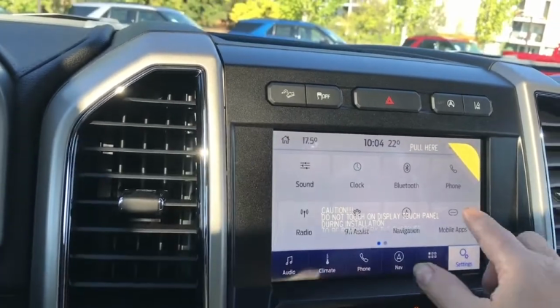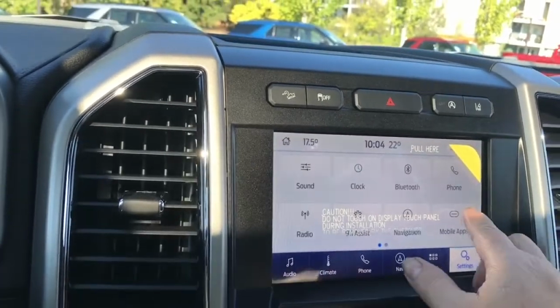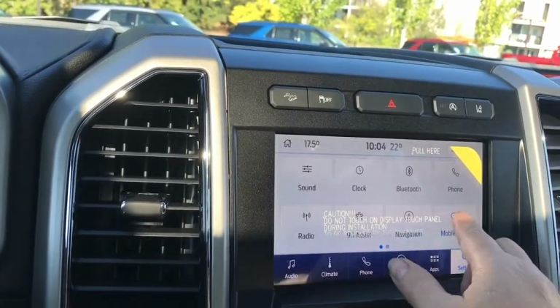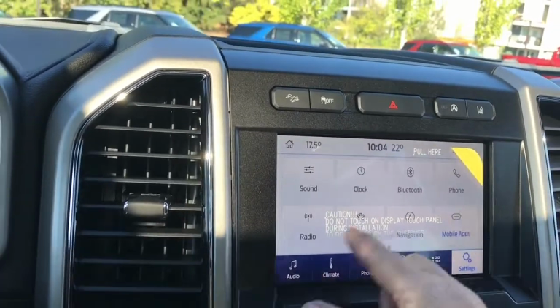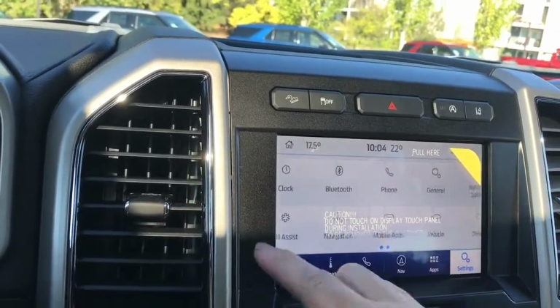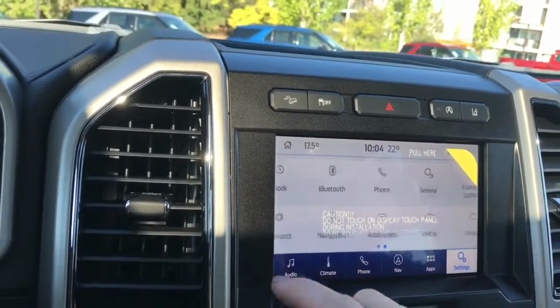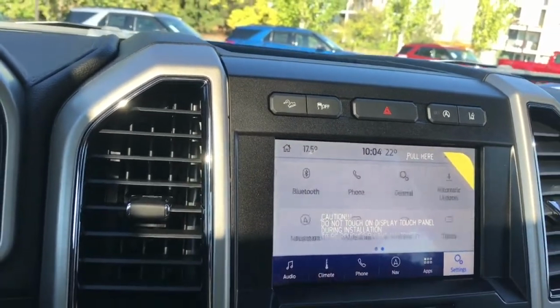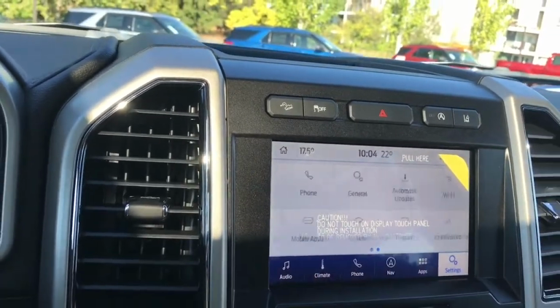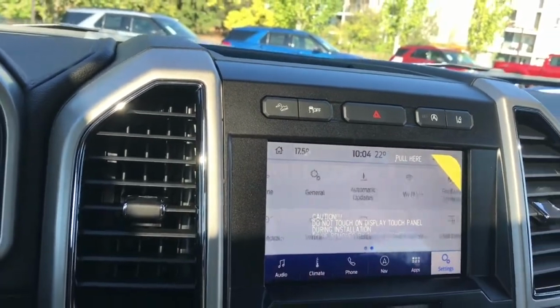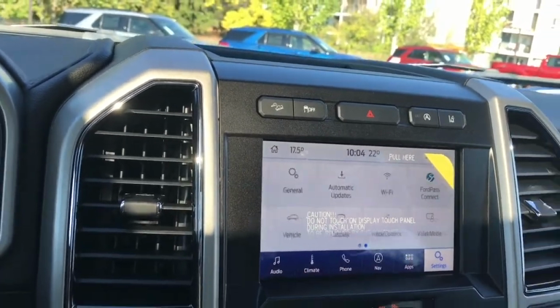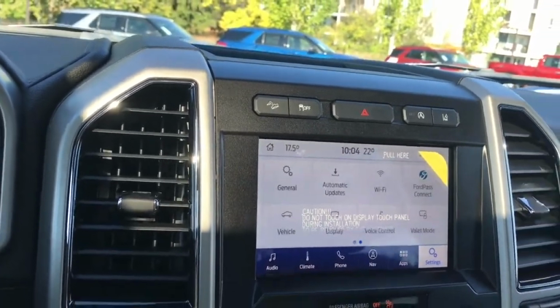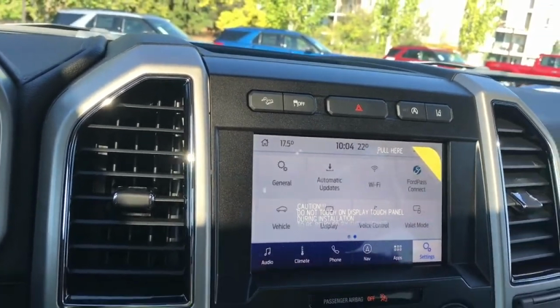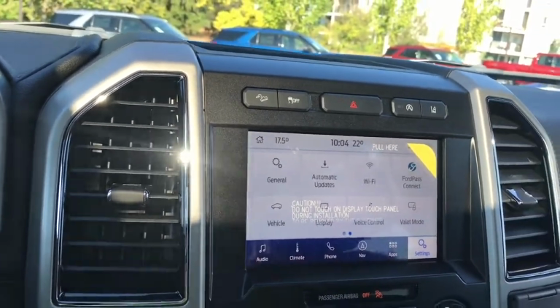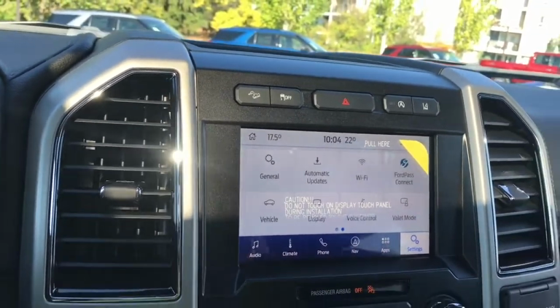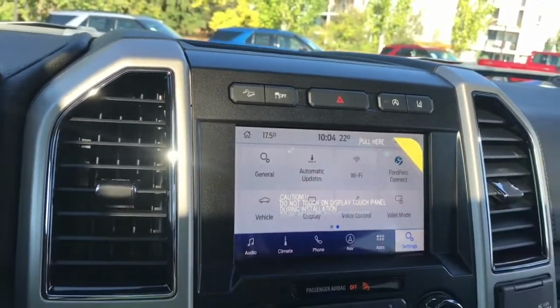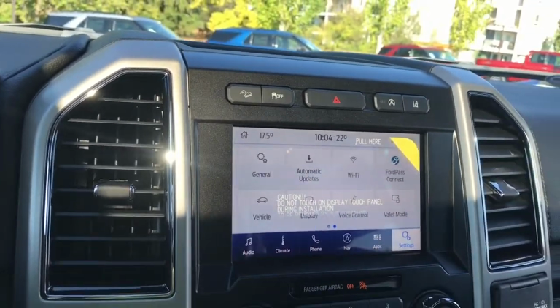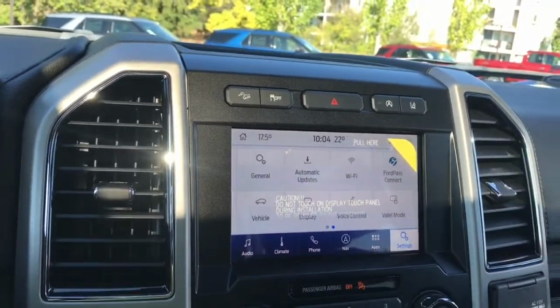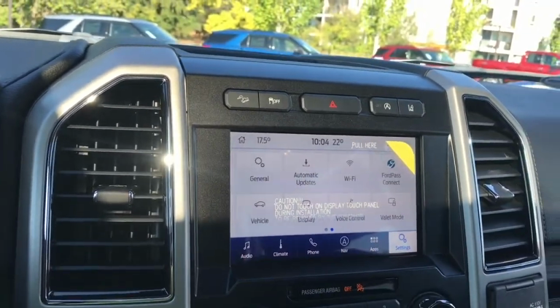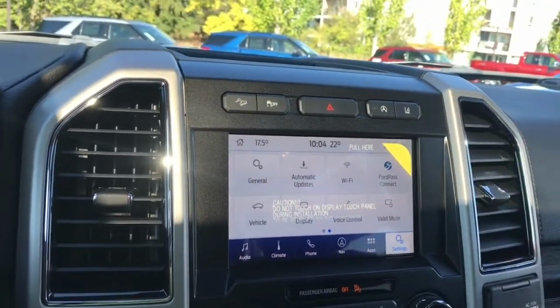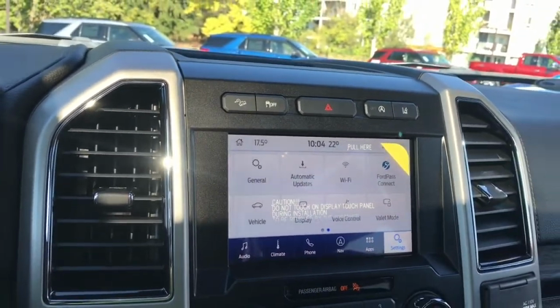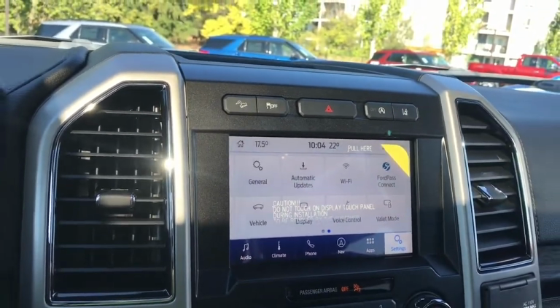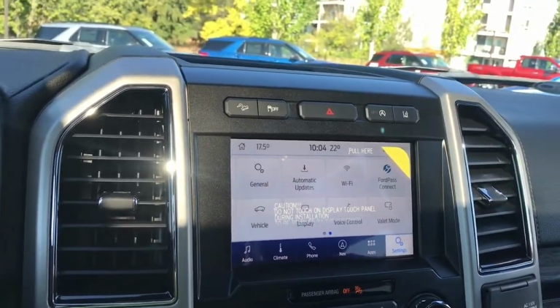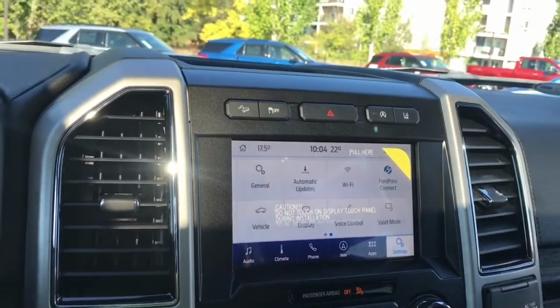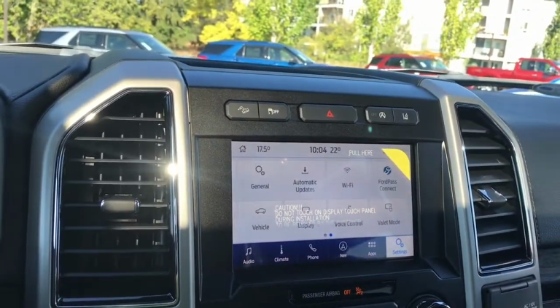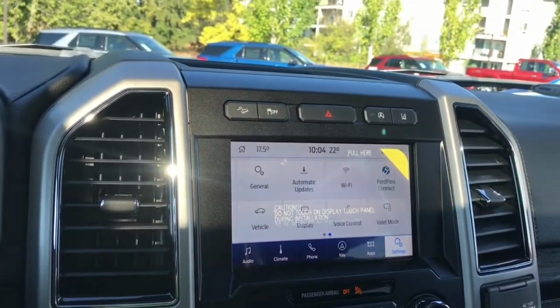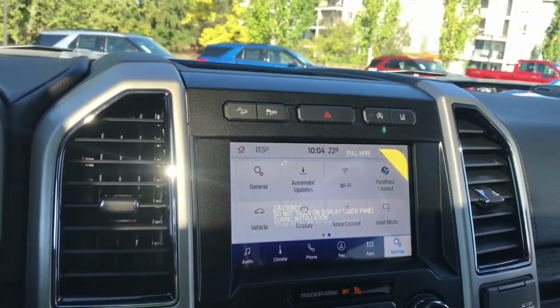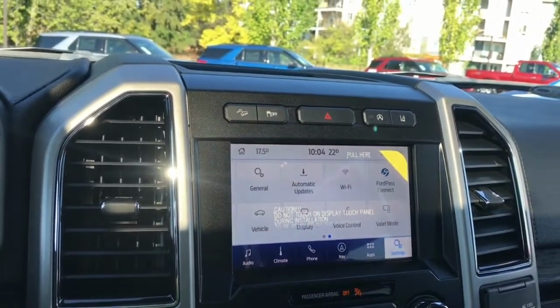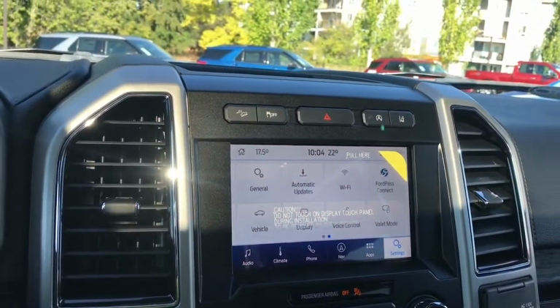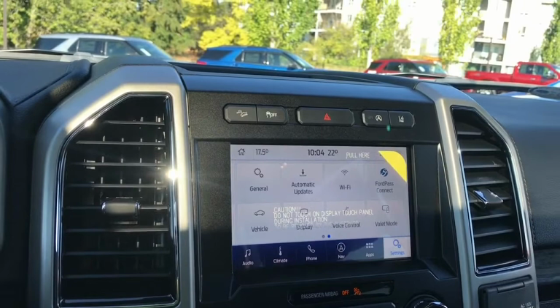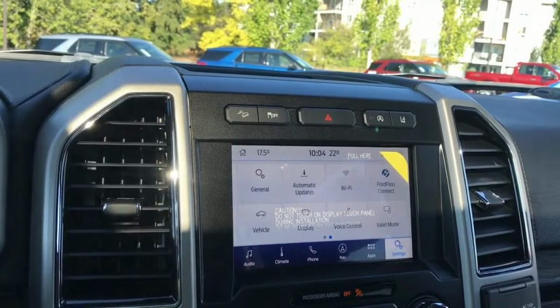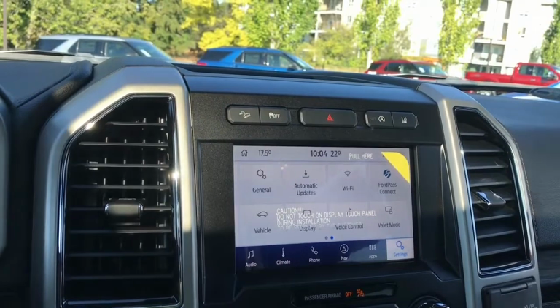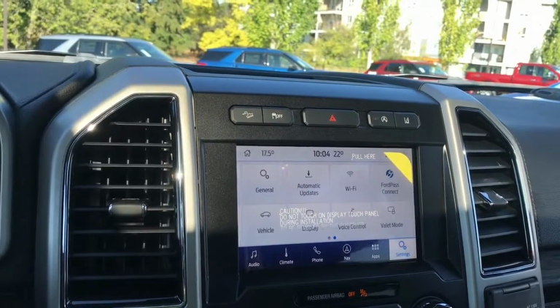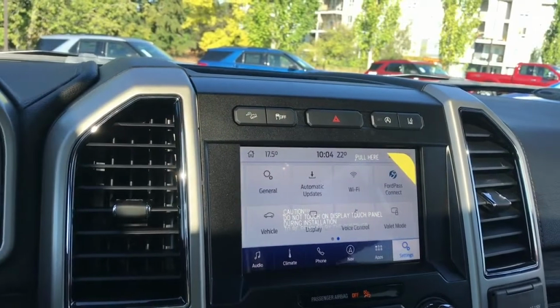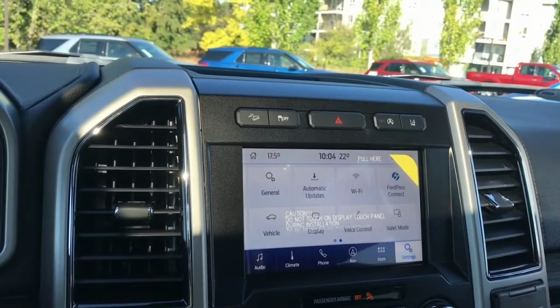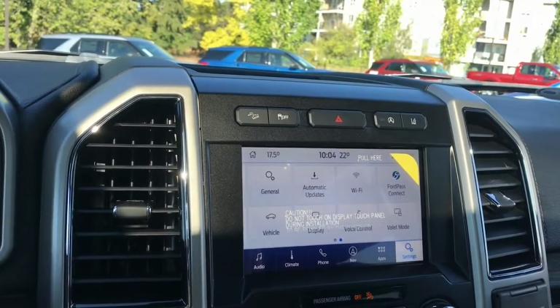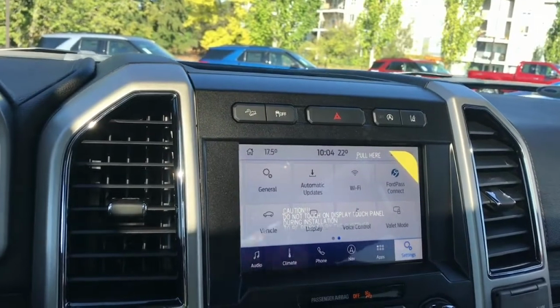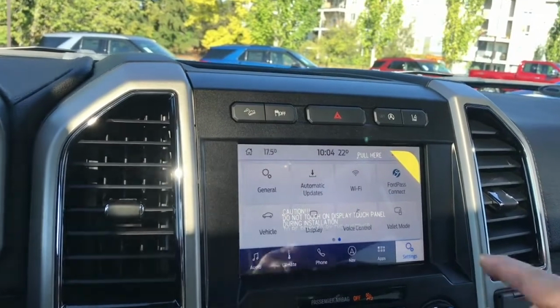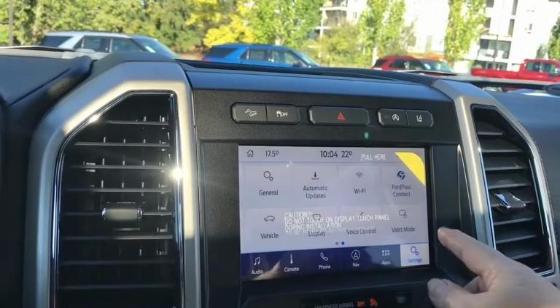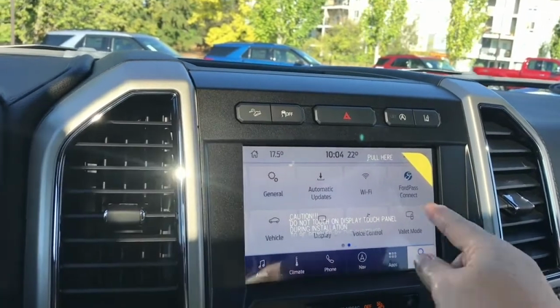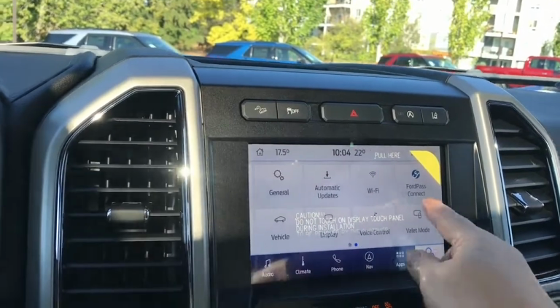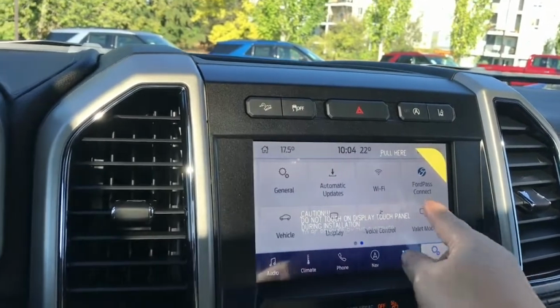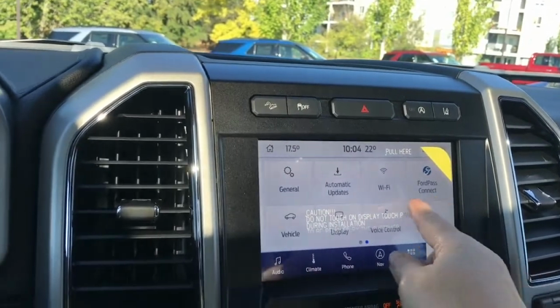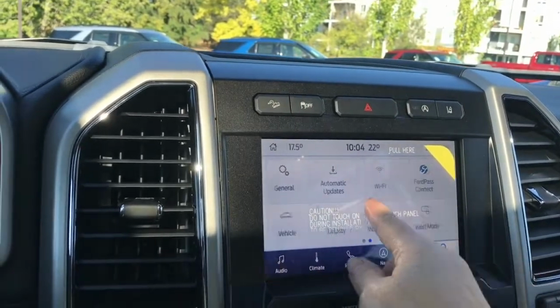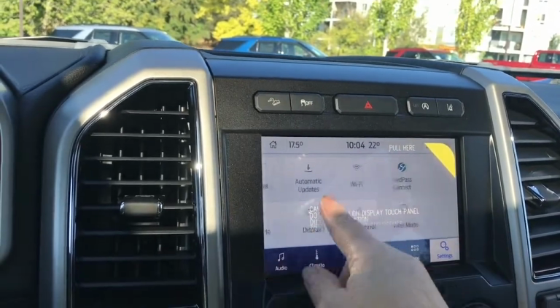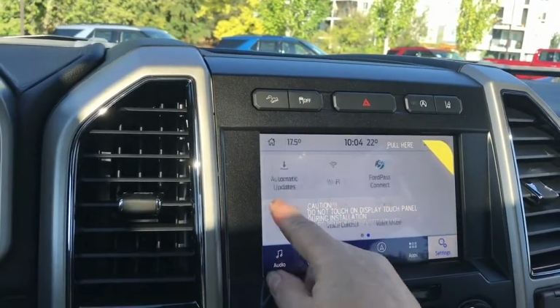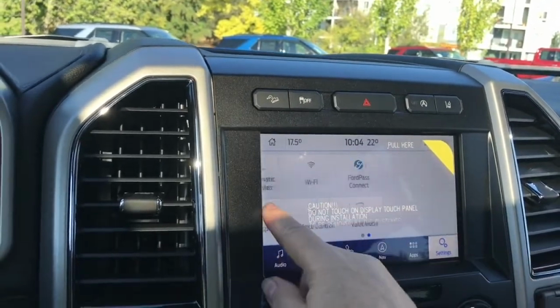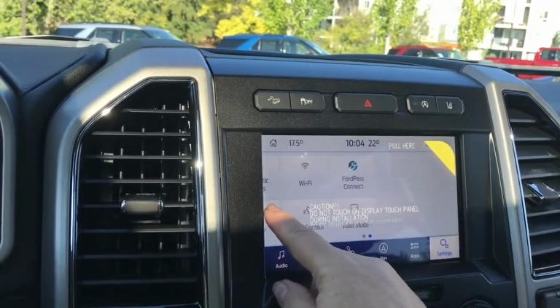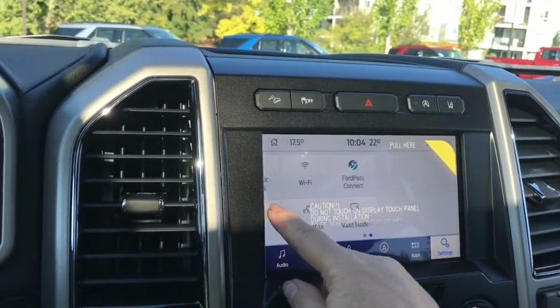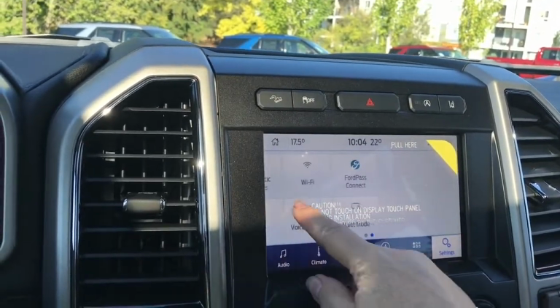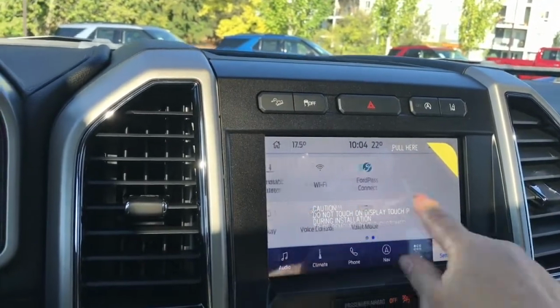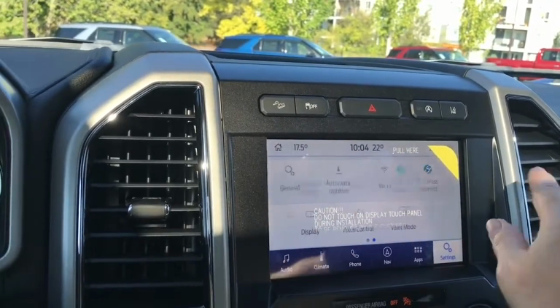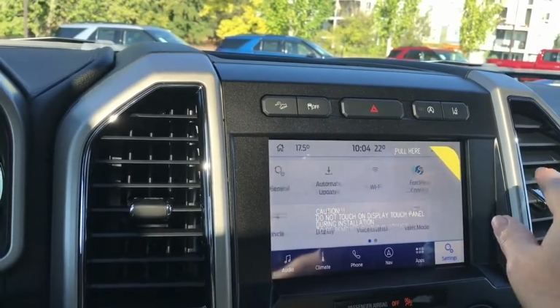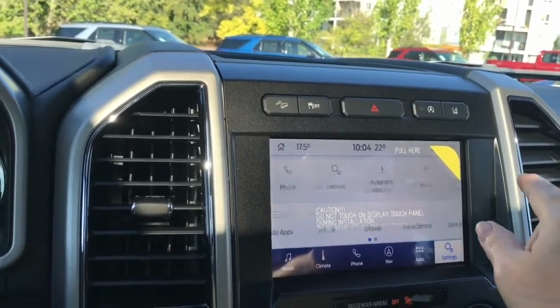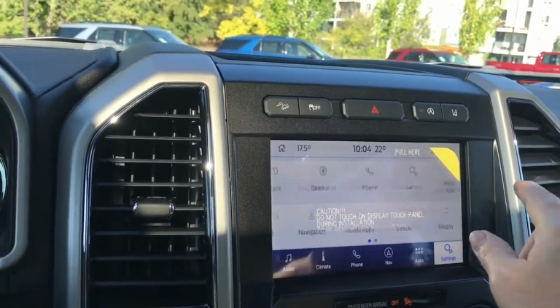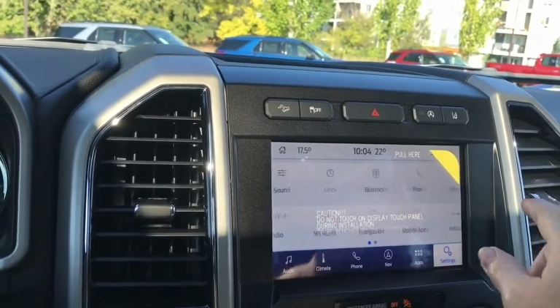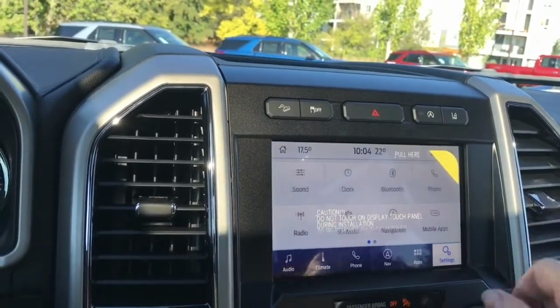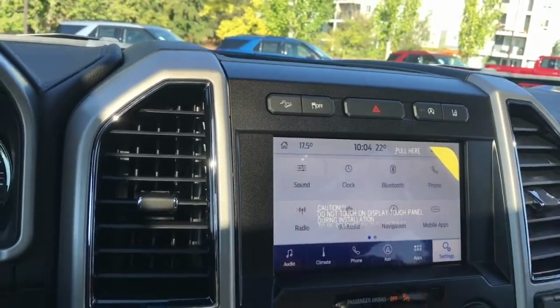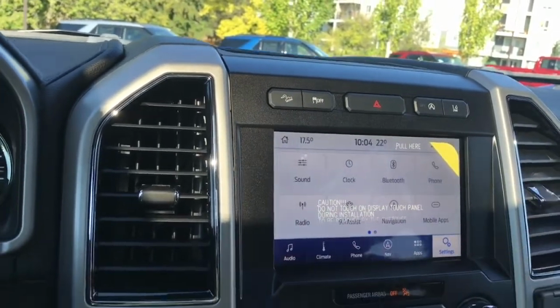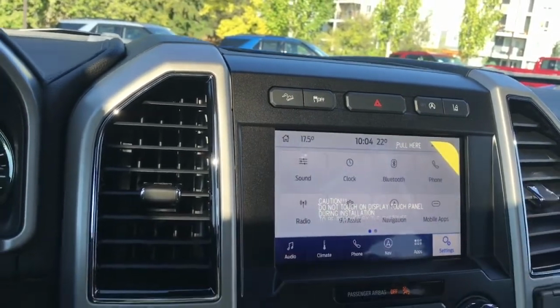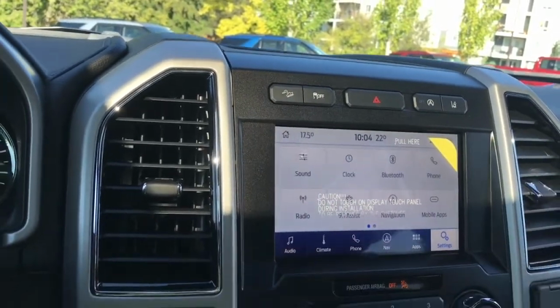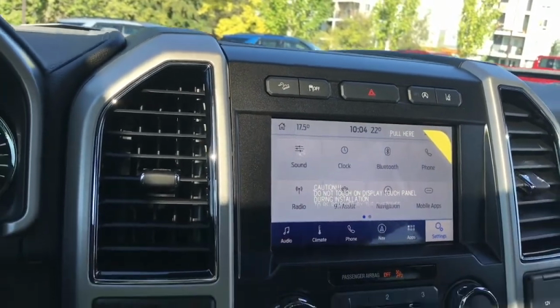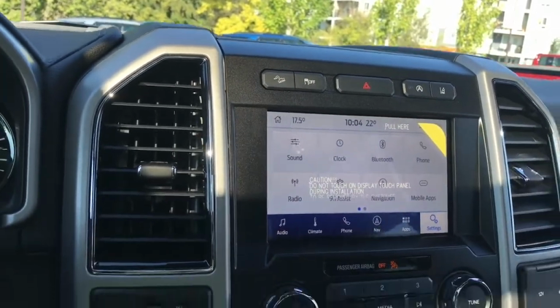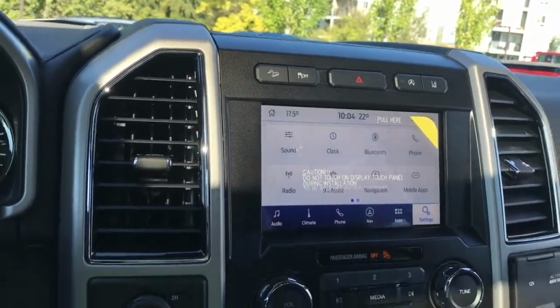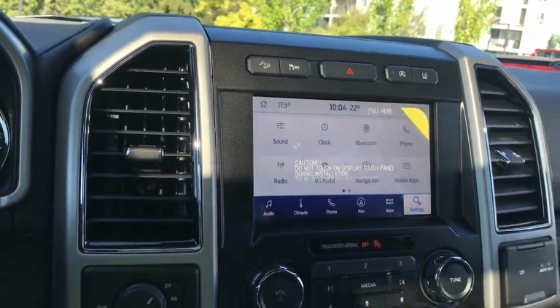You can slide through for different options: Wi-Fi, FordPass Connect, and so forth, and then just slide again left or right.